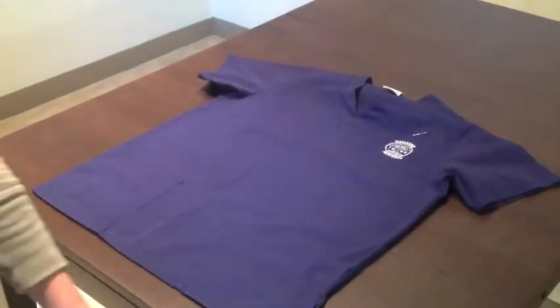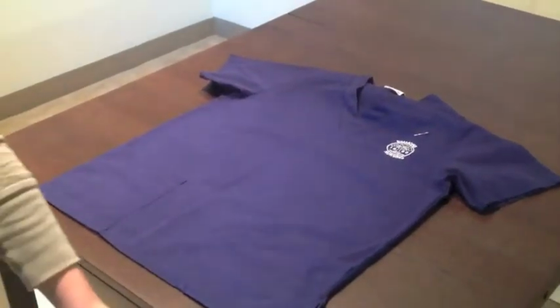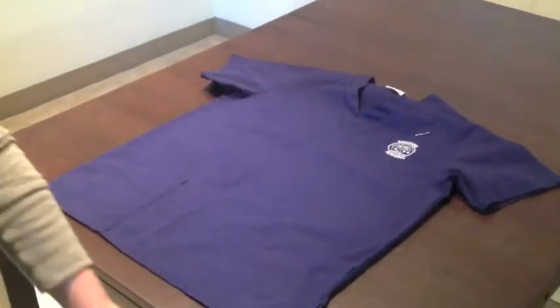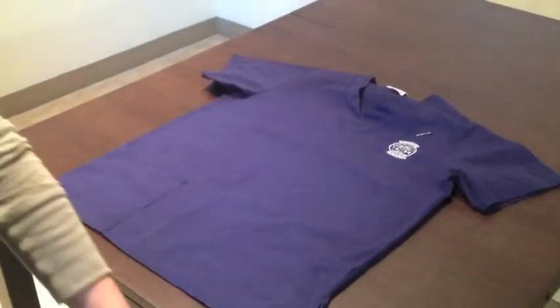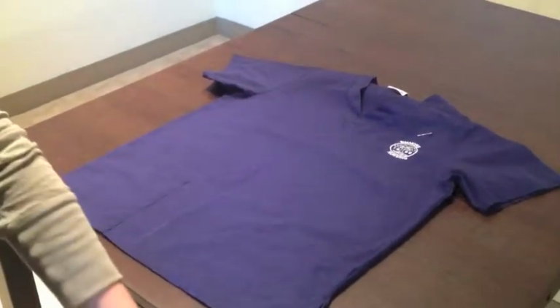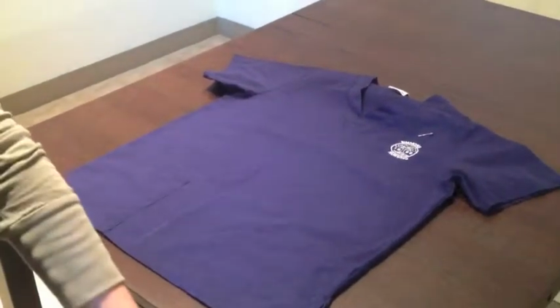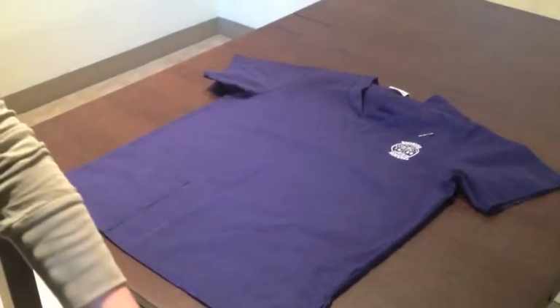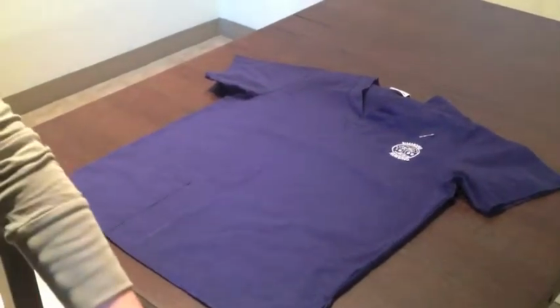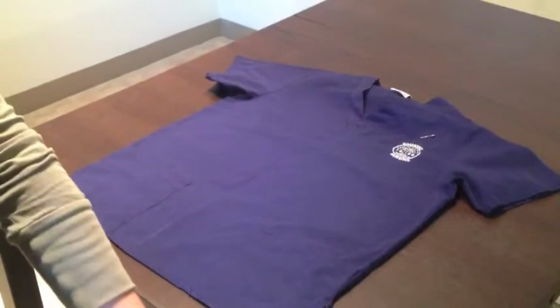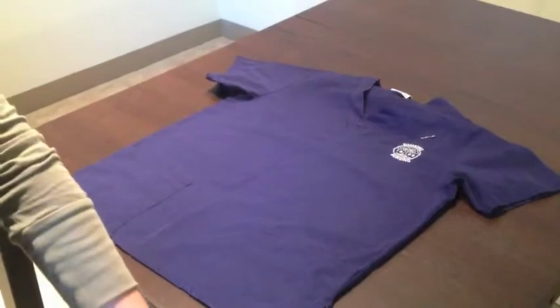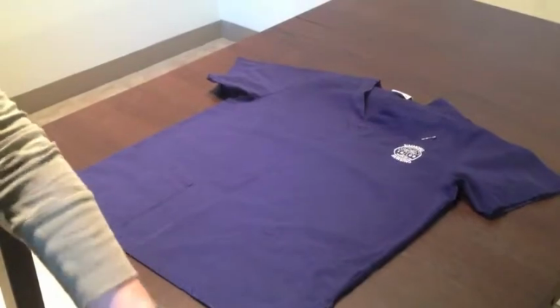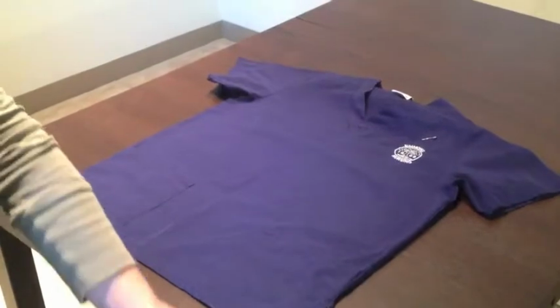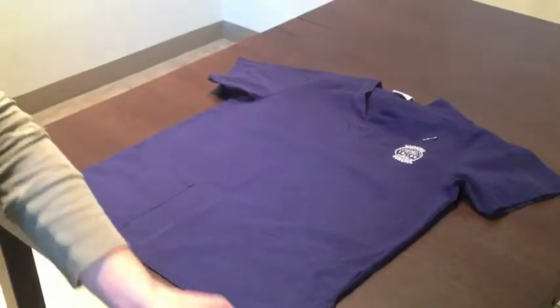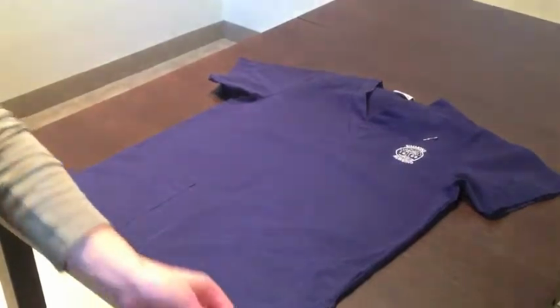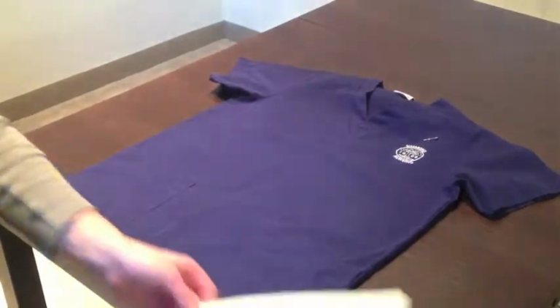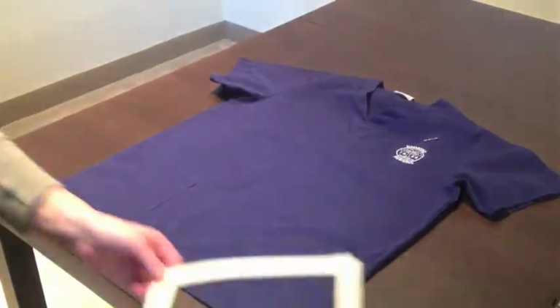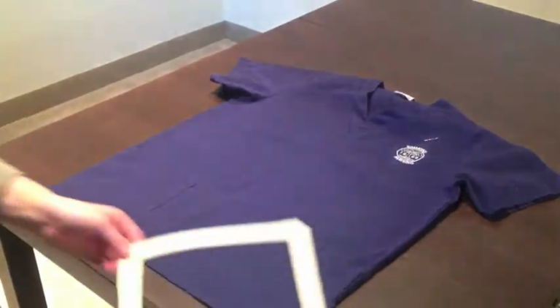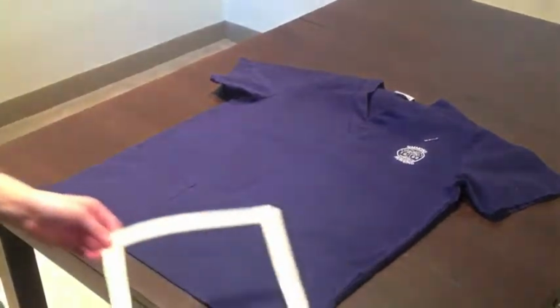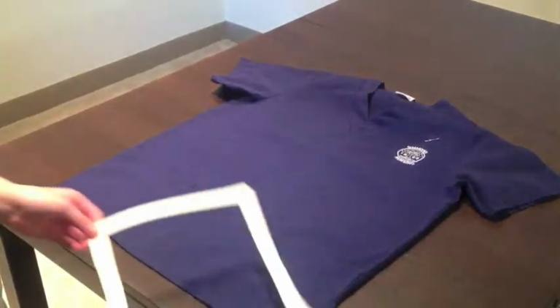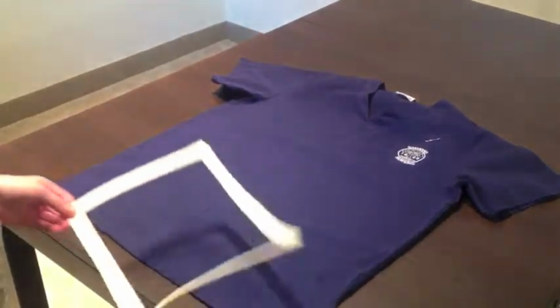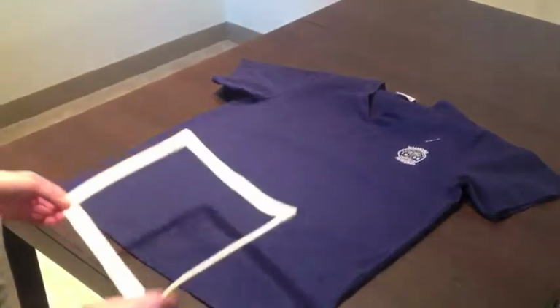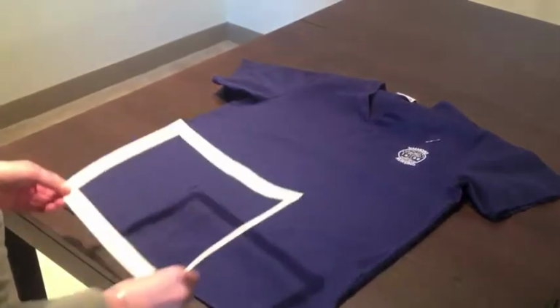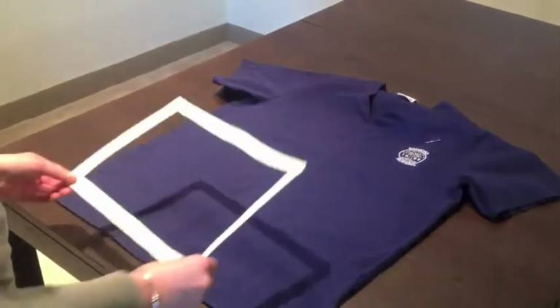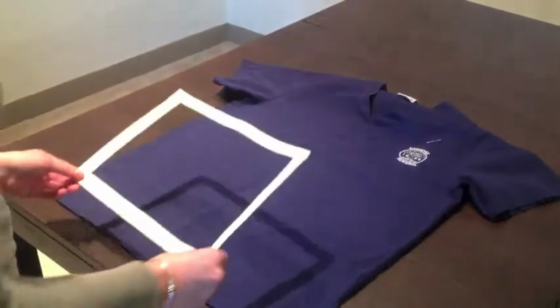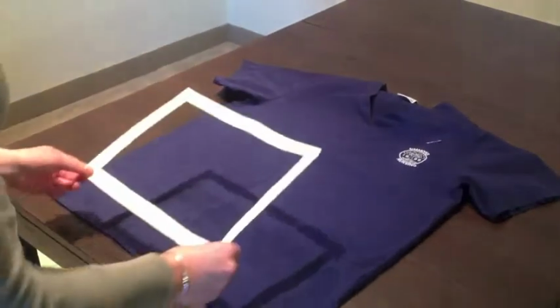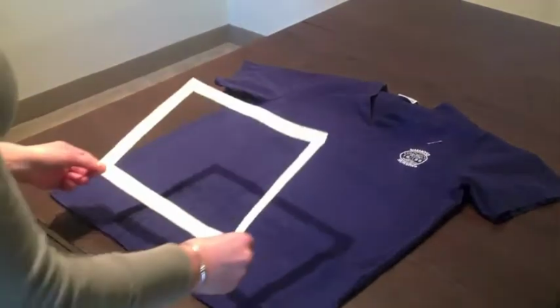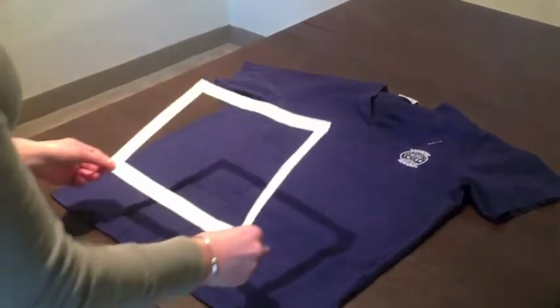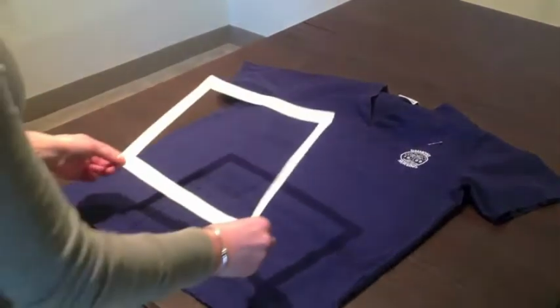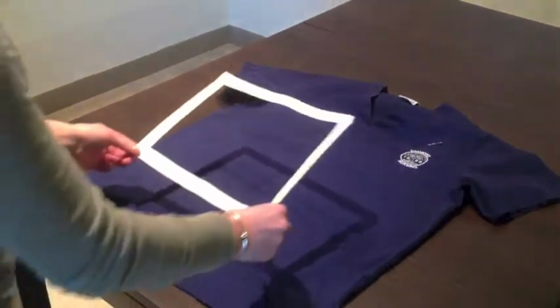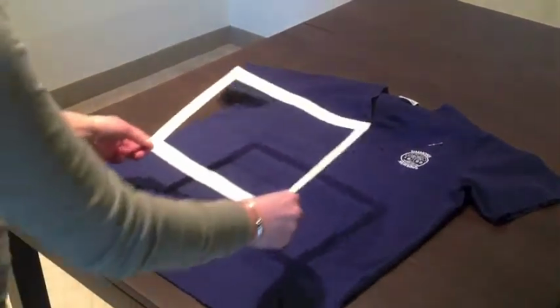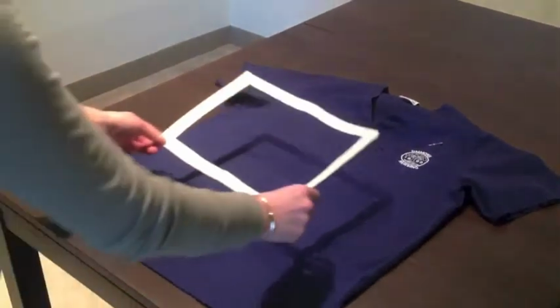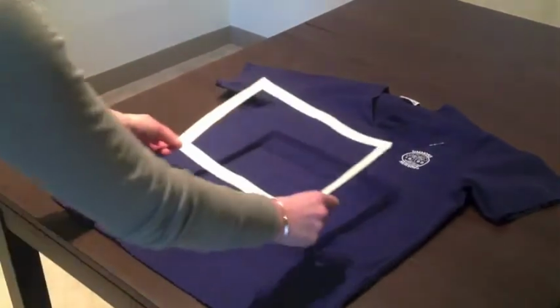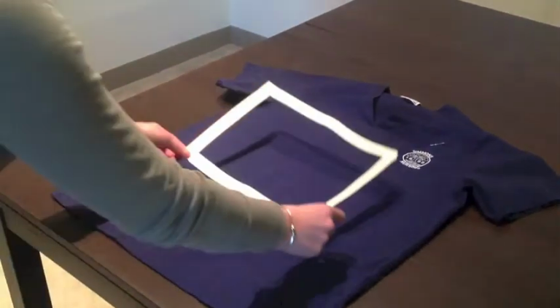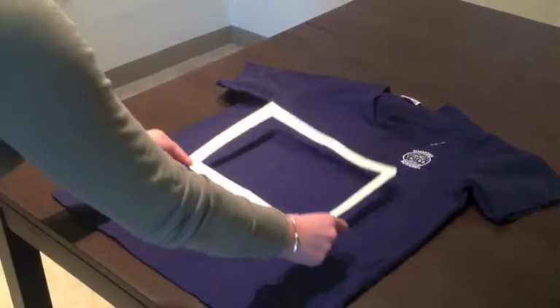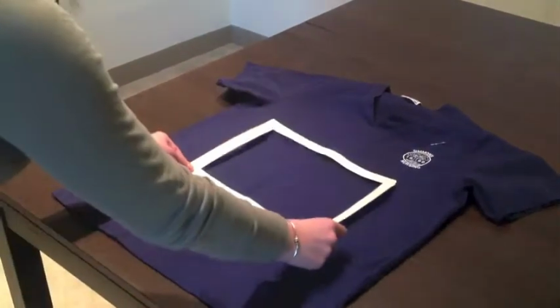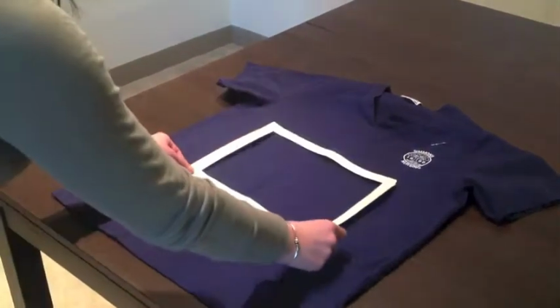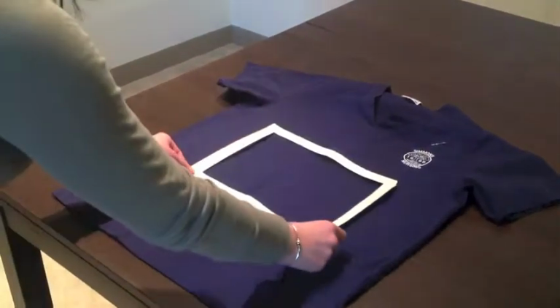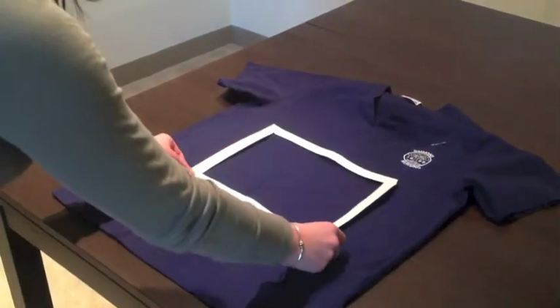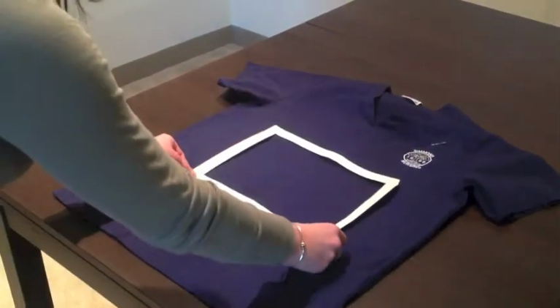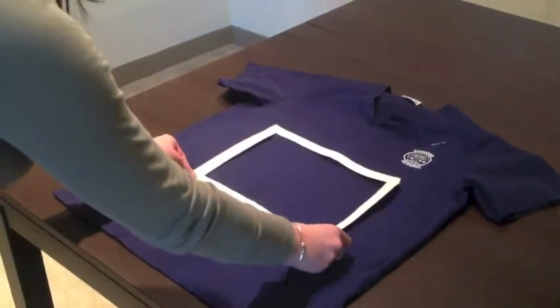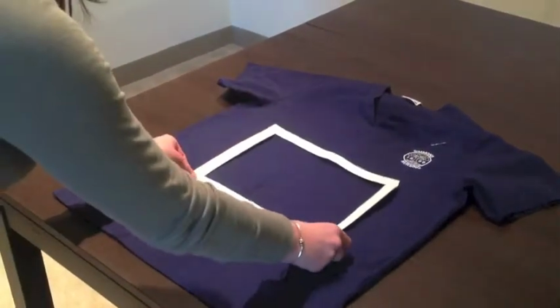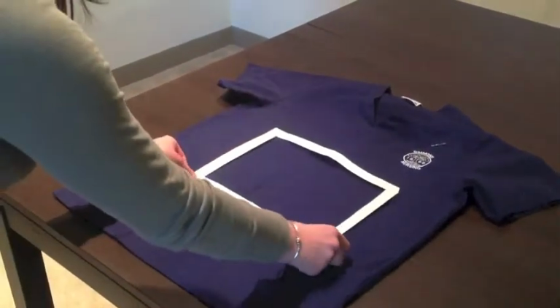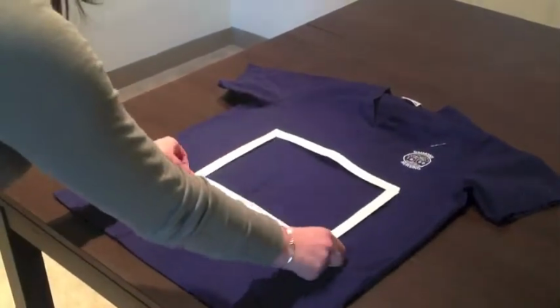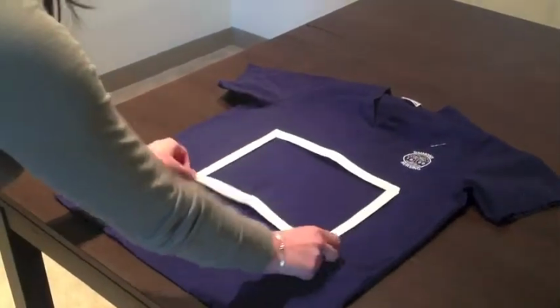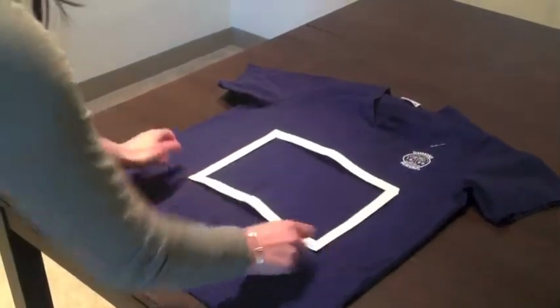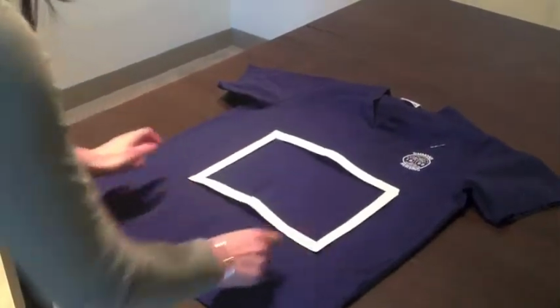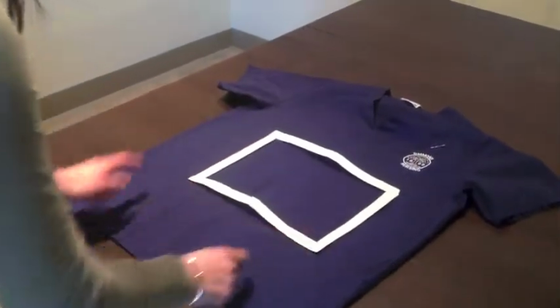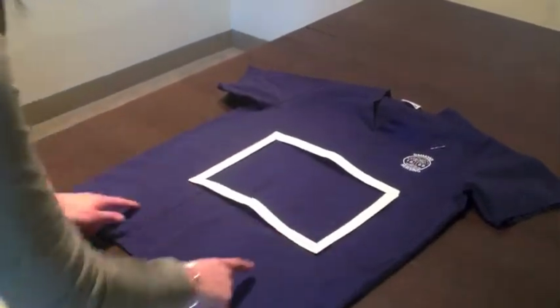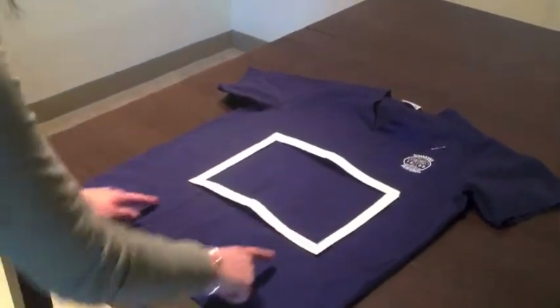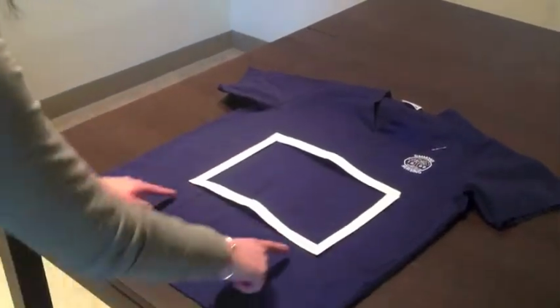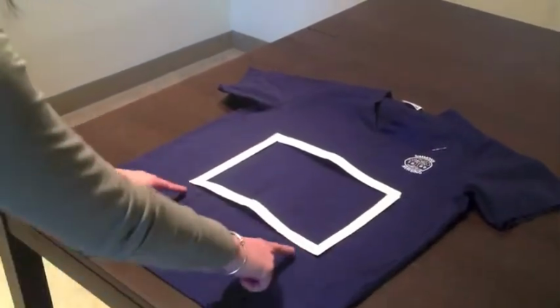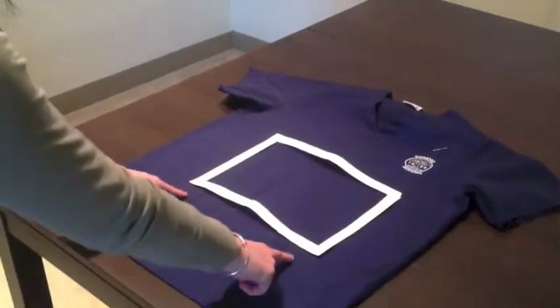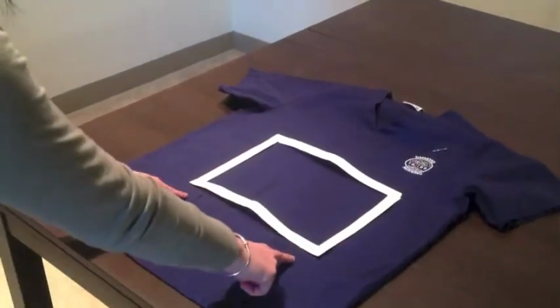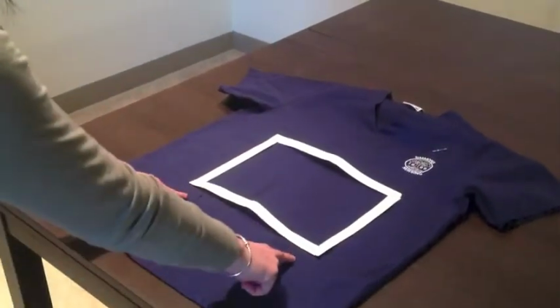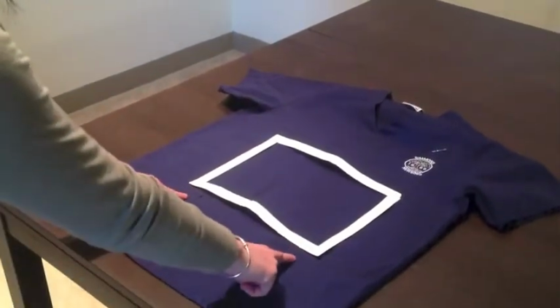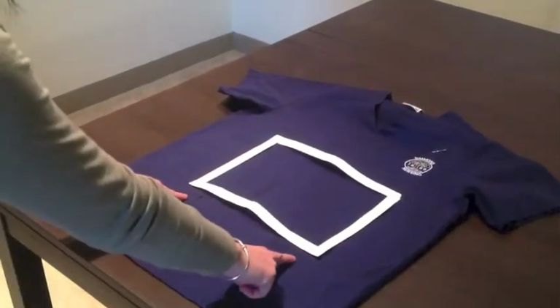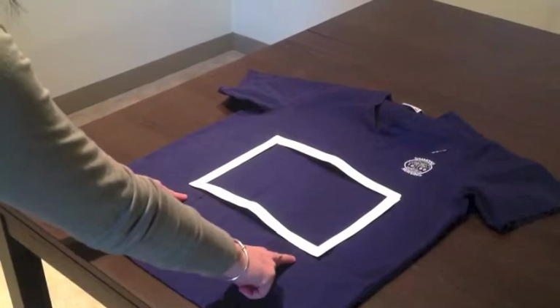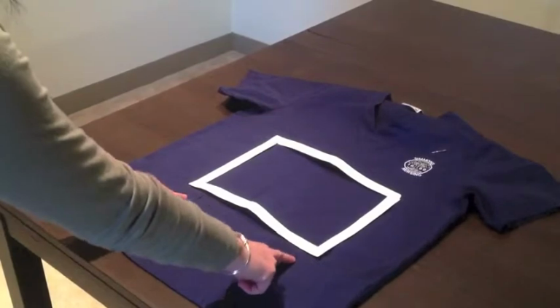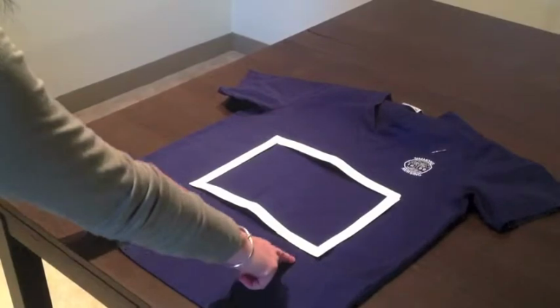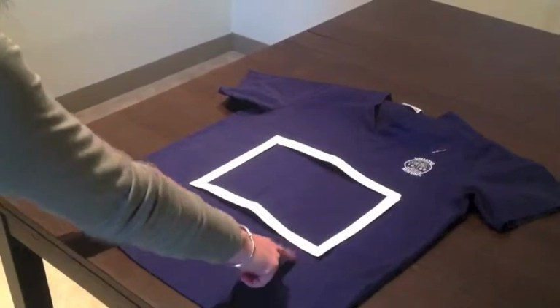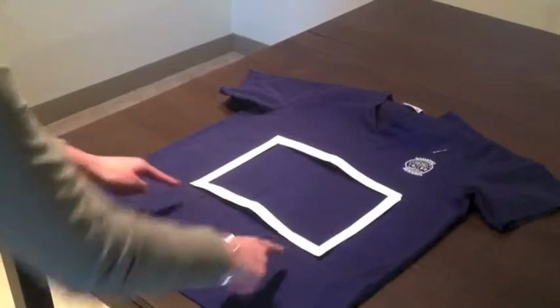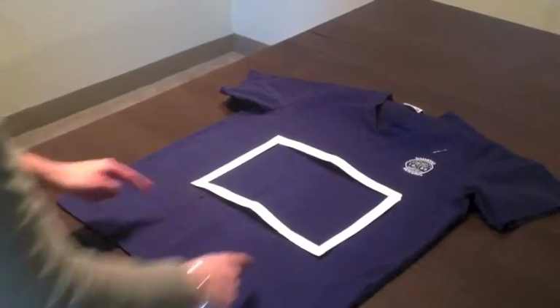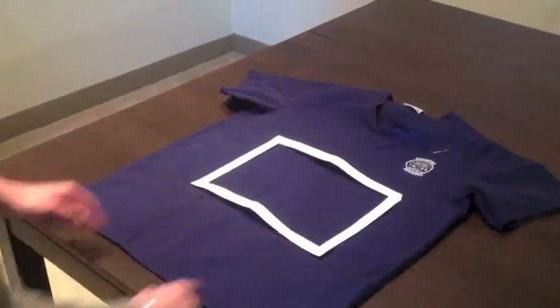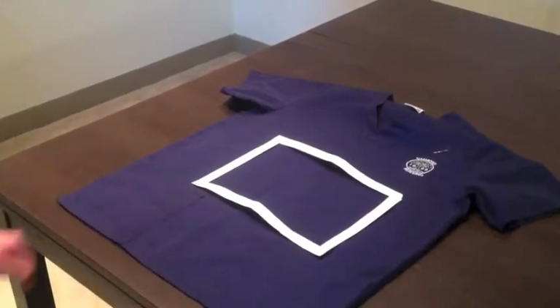Remove your template from the supply bag and place it onto your scrub top so that the bottom edge rests just above the pocket lines.